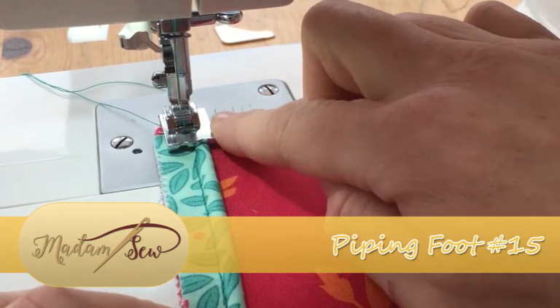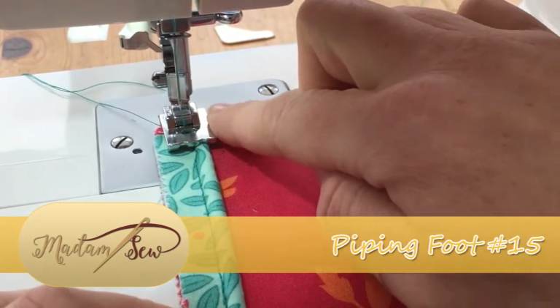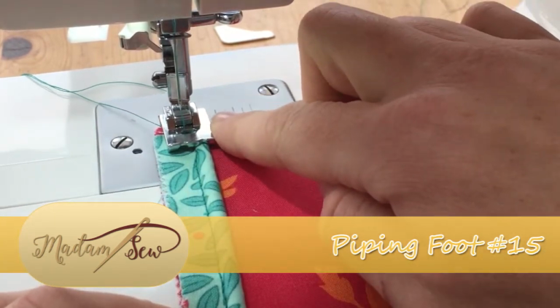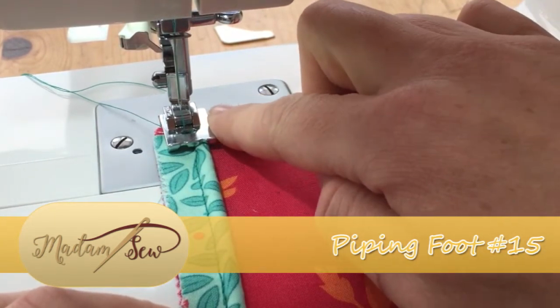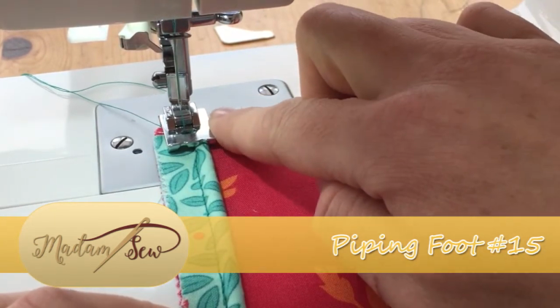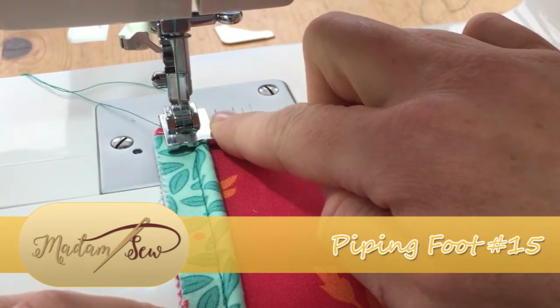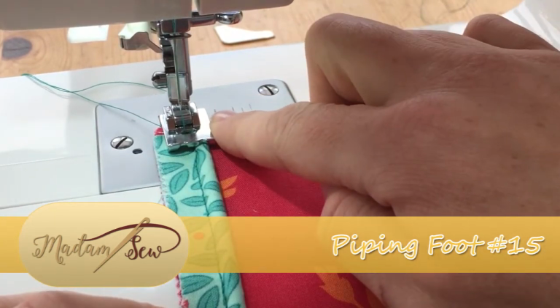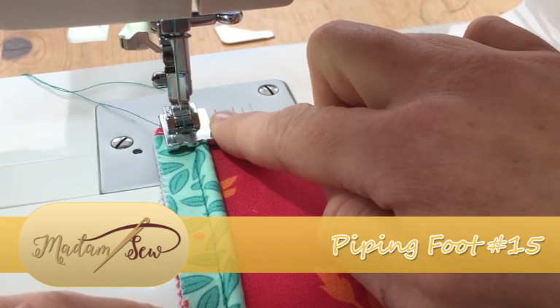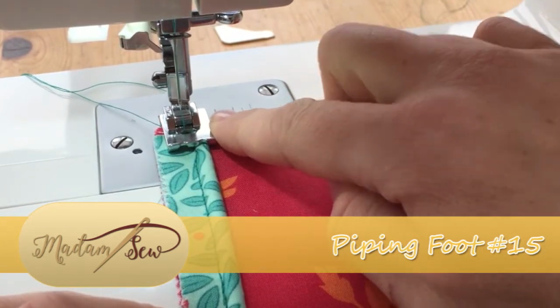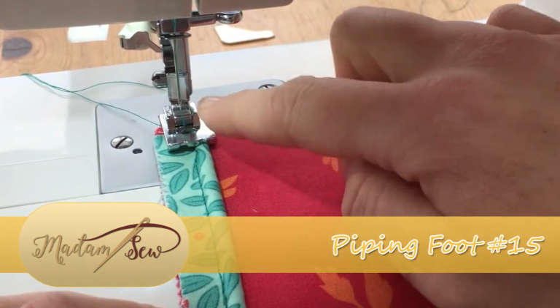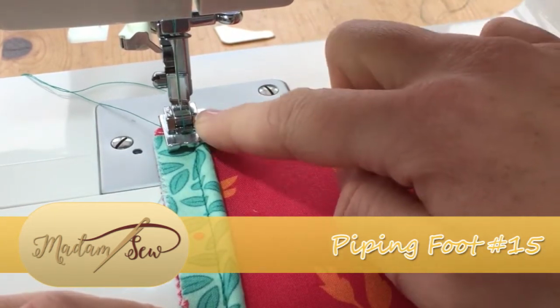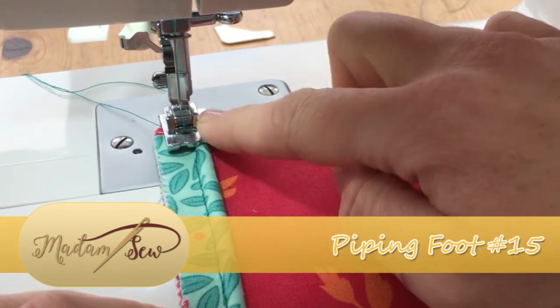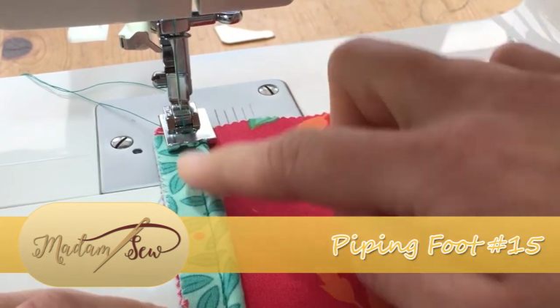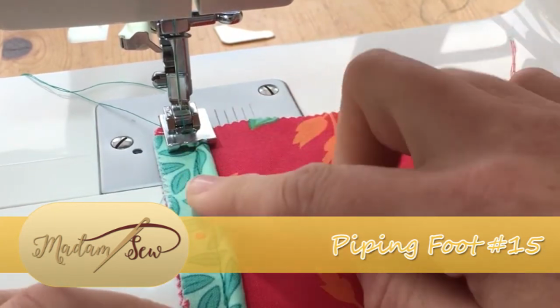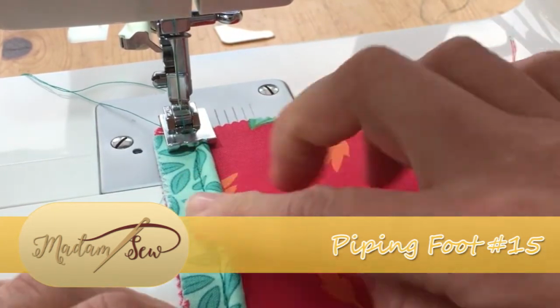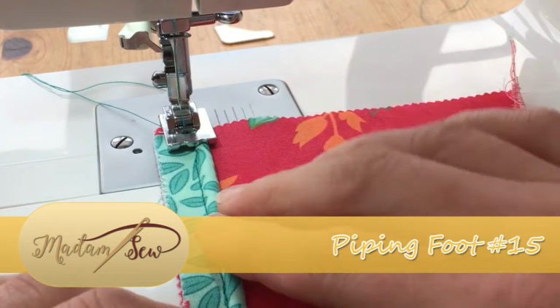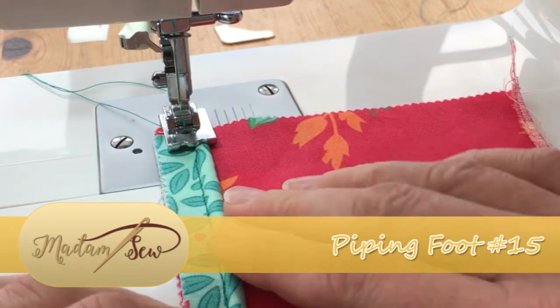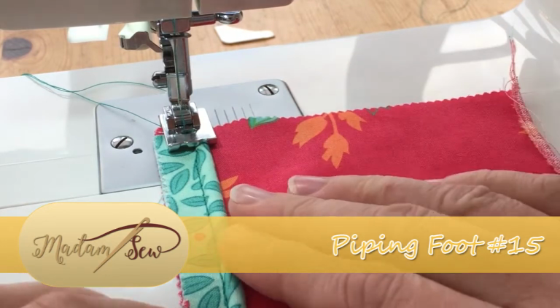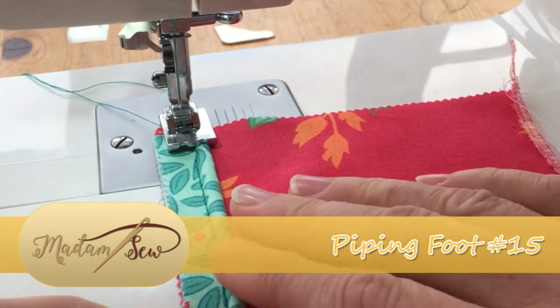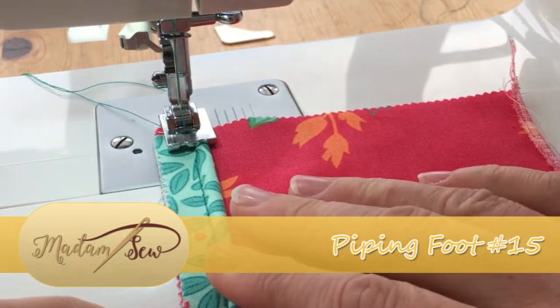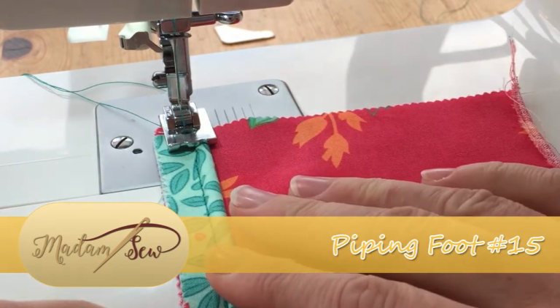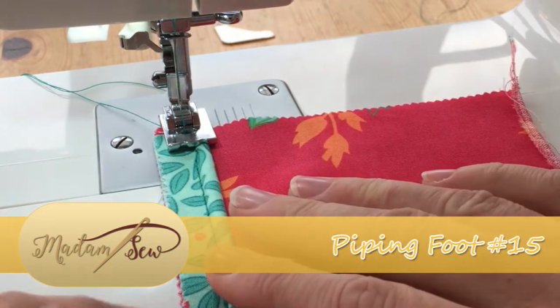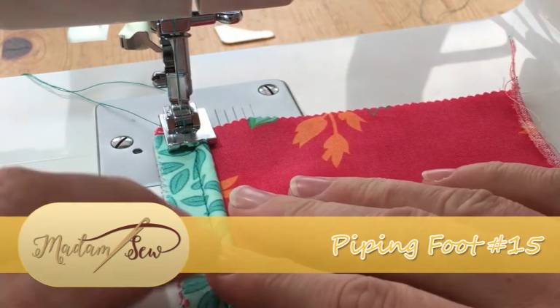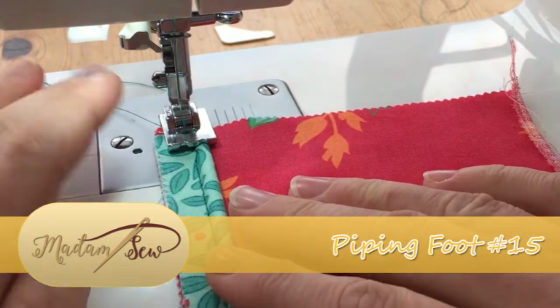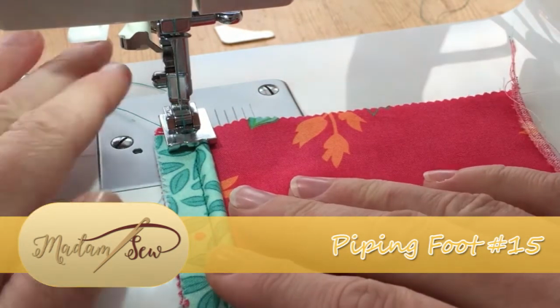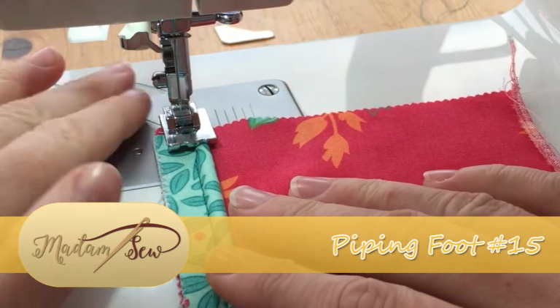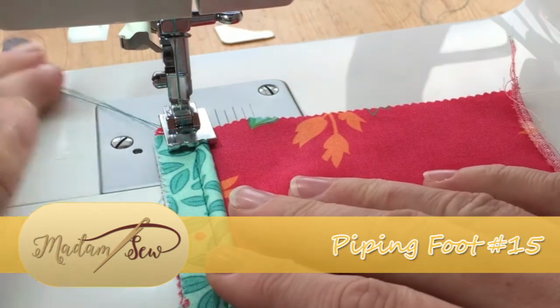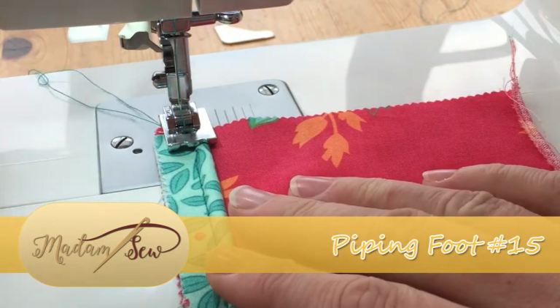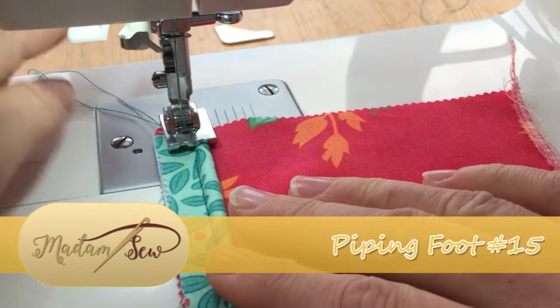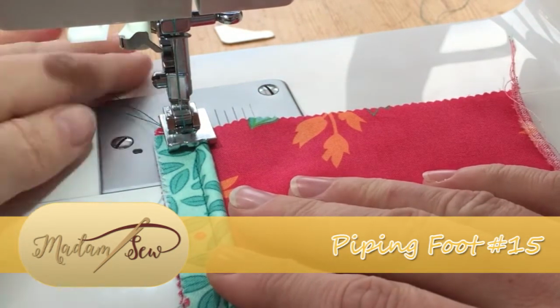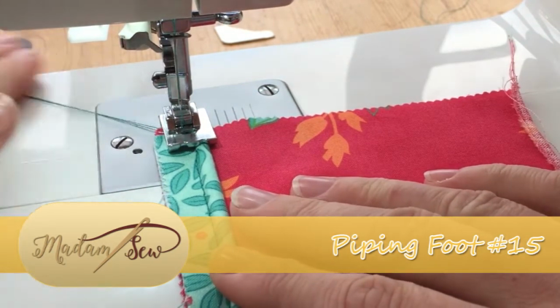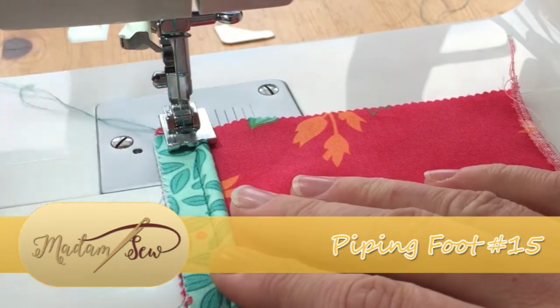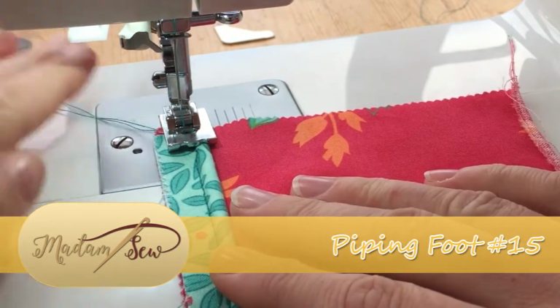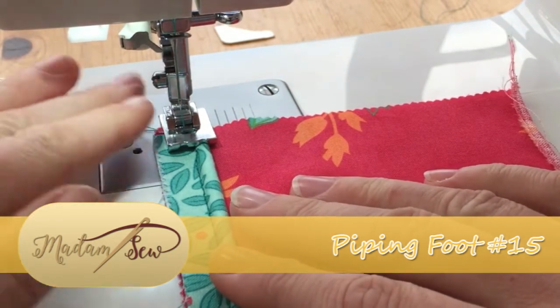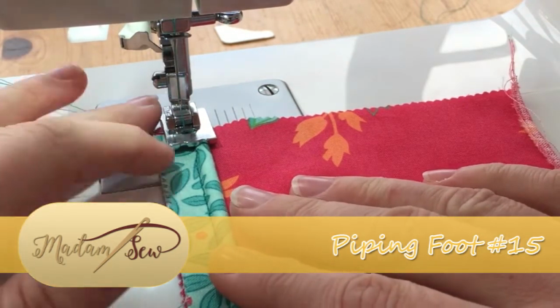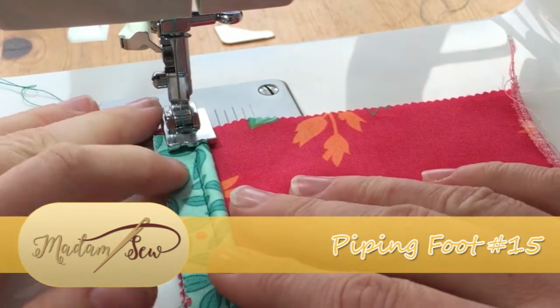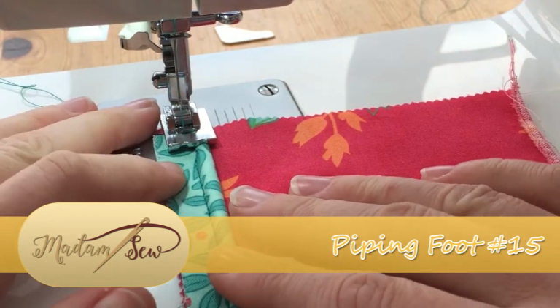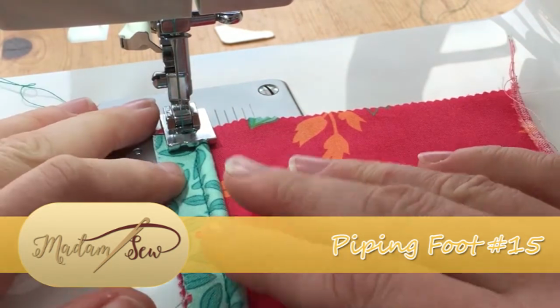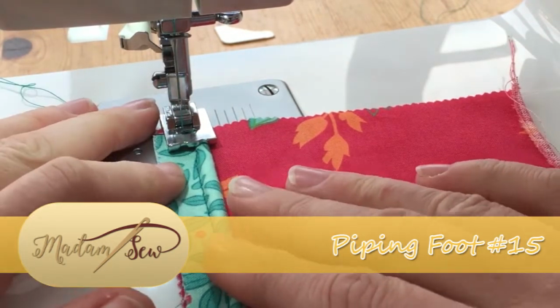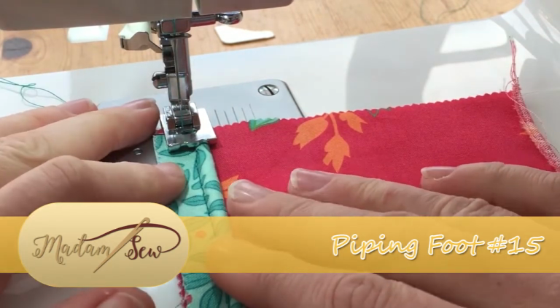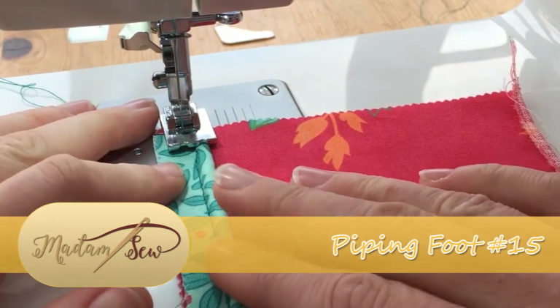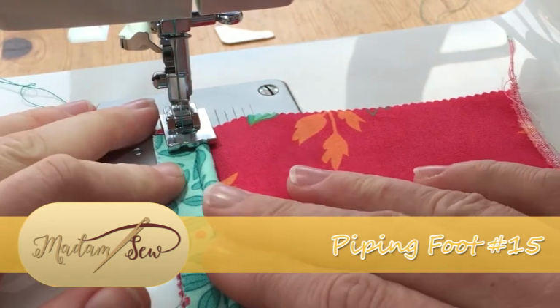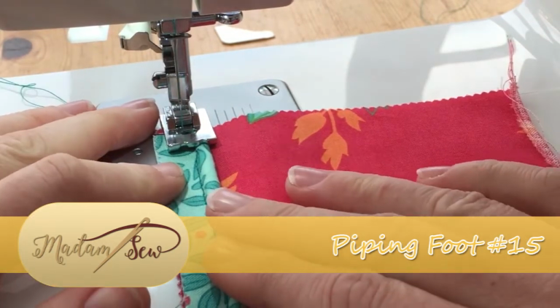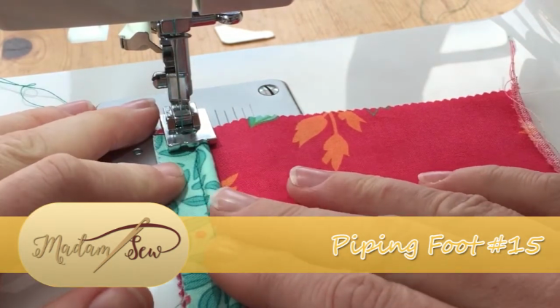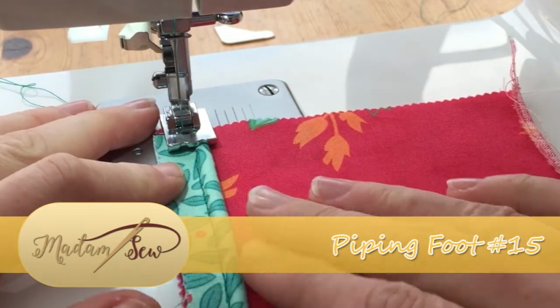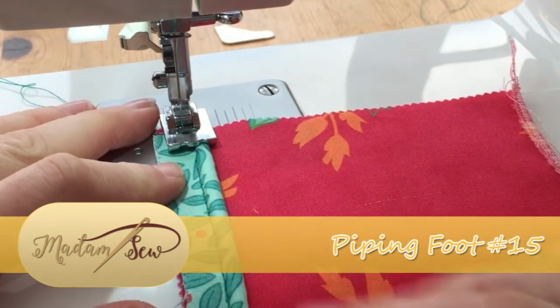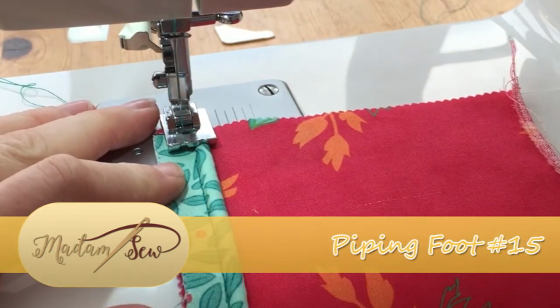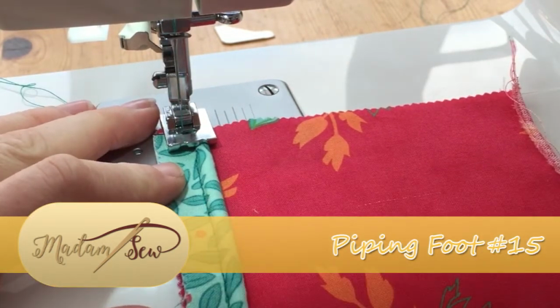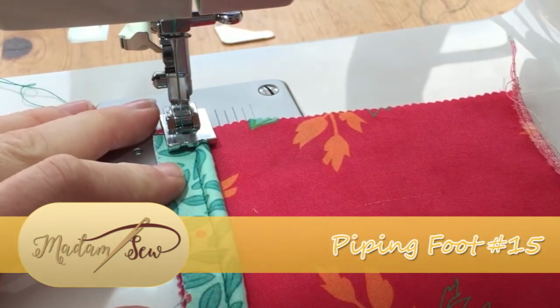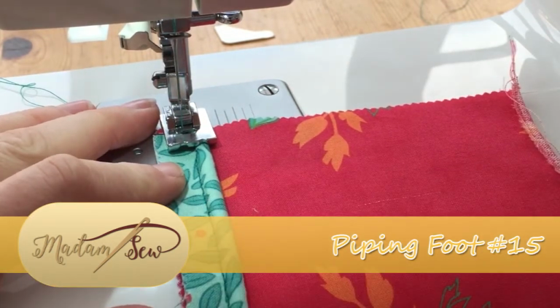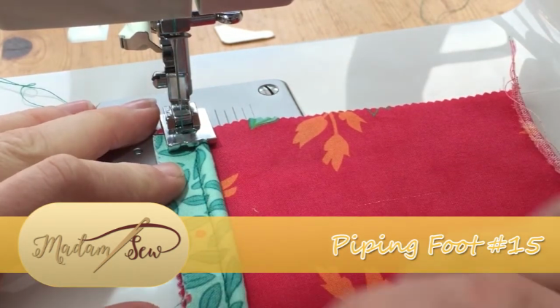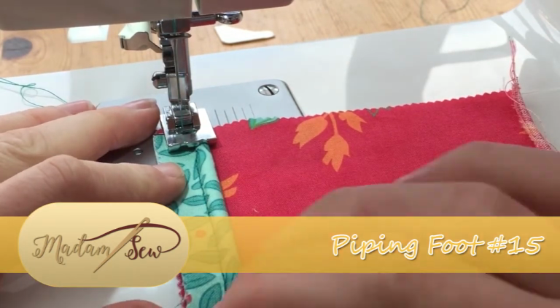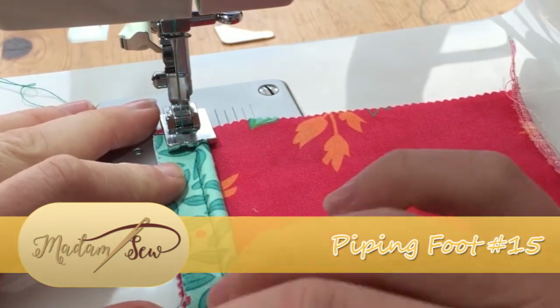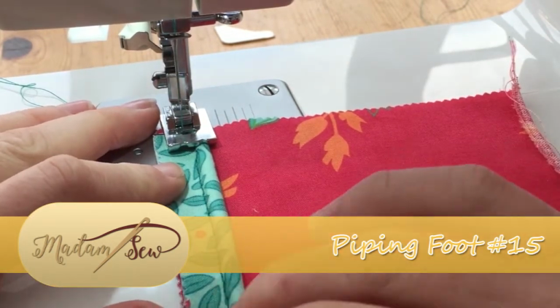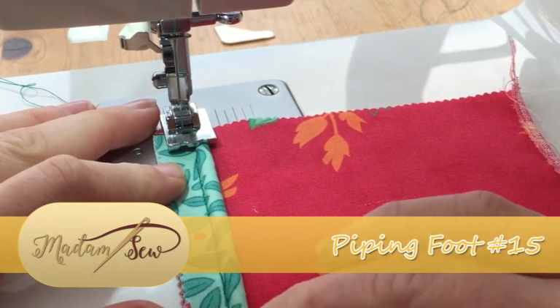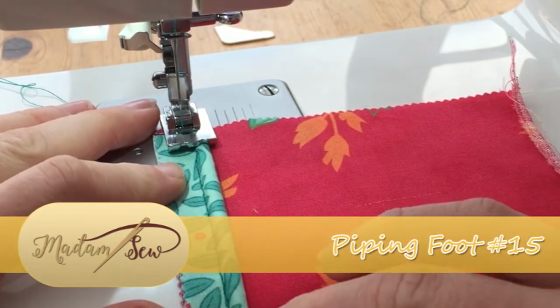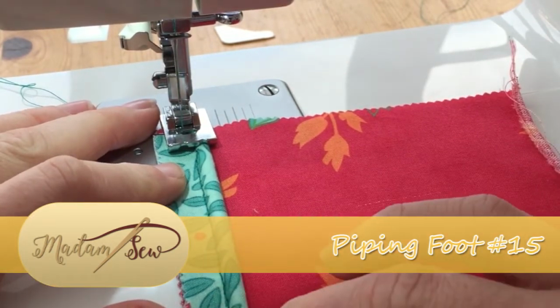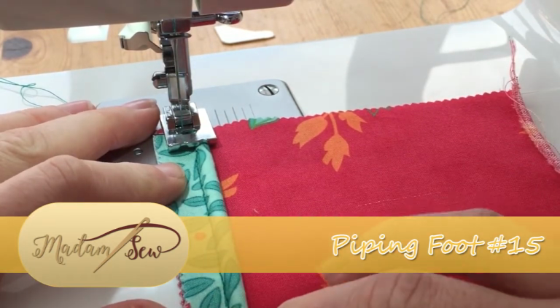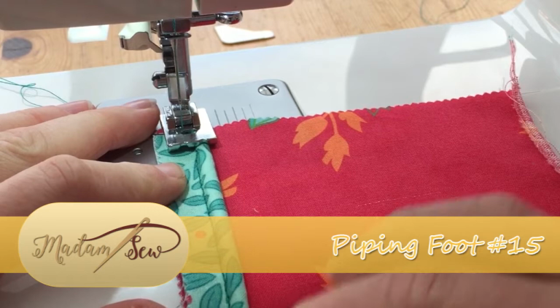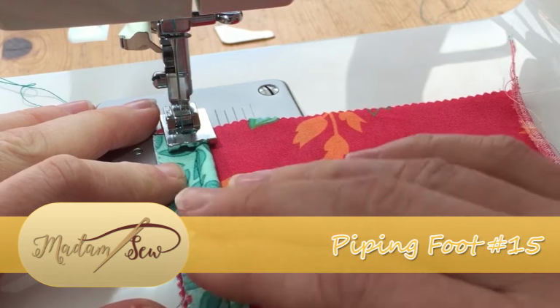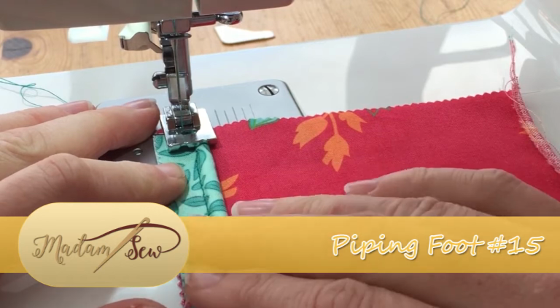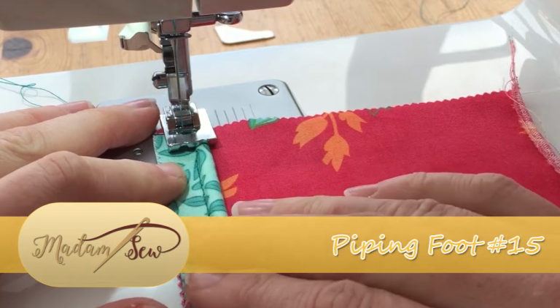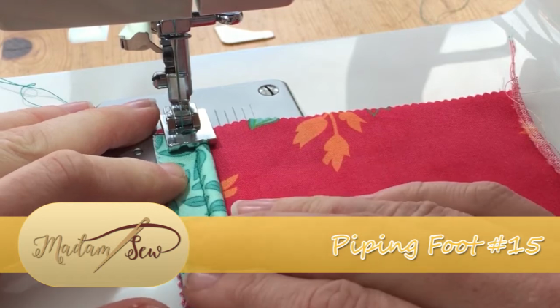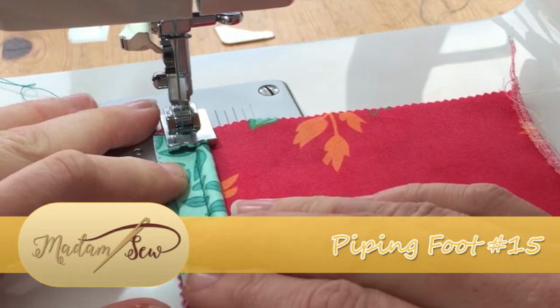We're going to run our piping down the right-hand side of the grooves, and that will then take us through to just attach it neatly to our fabric.